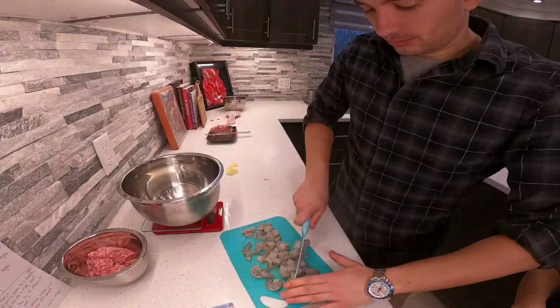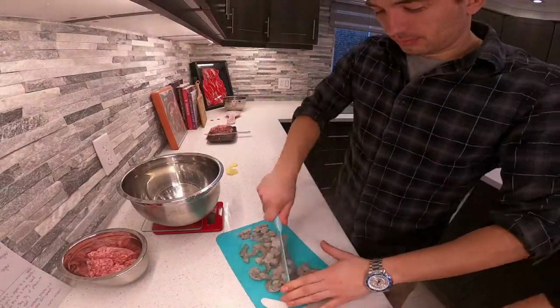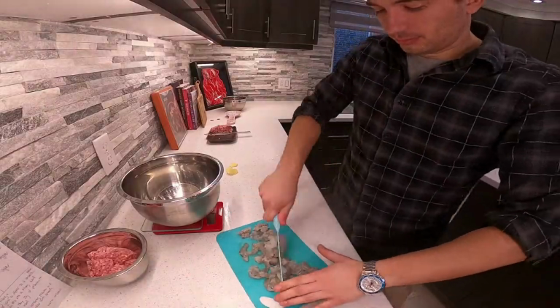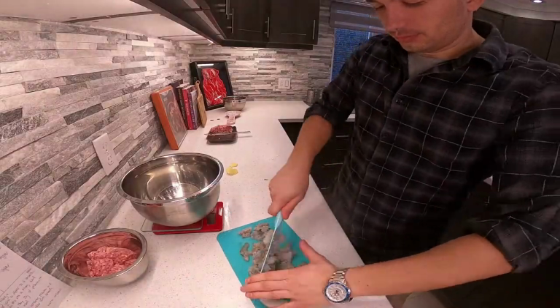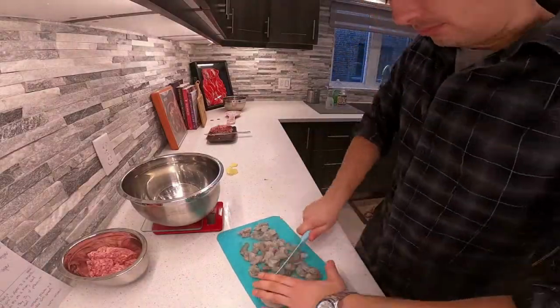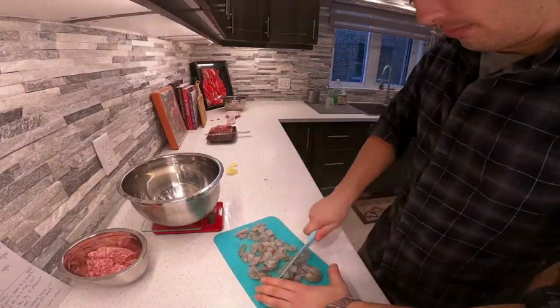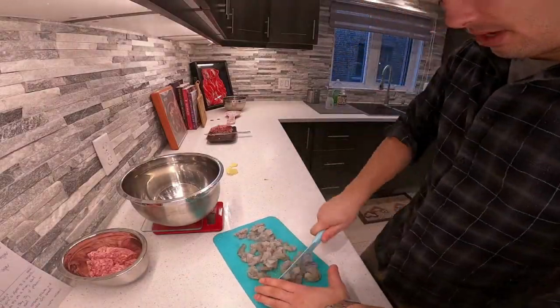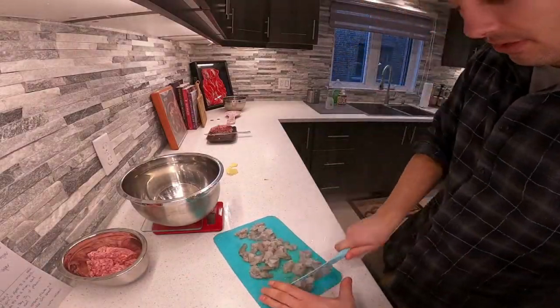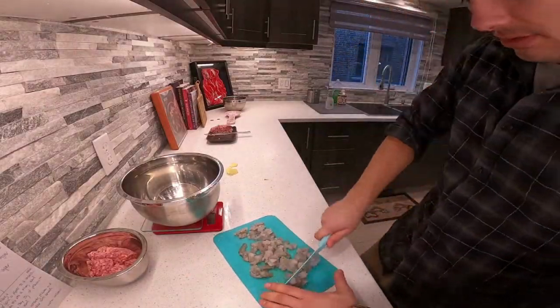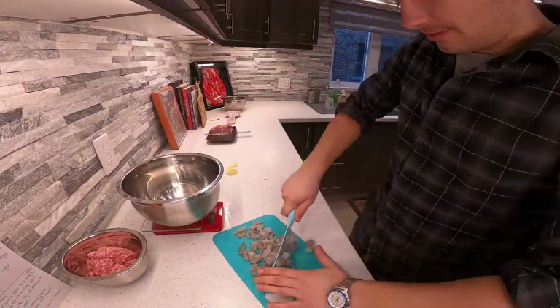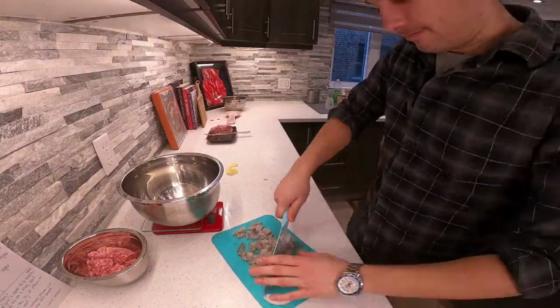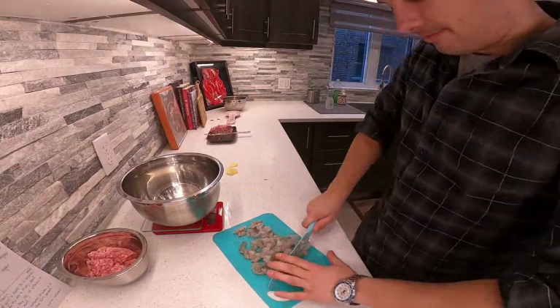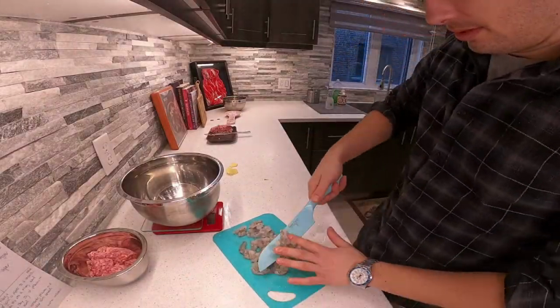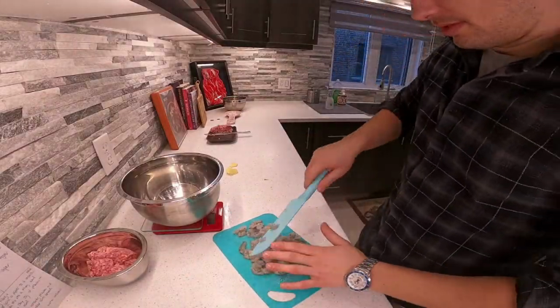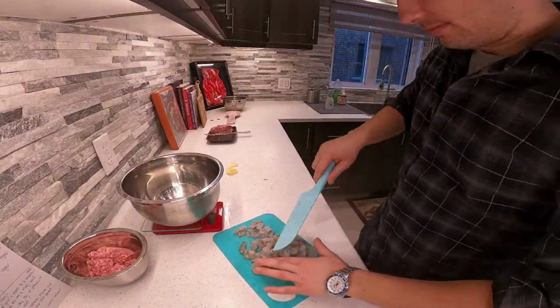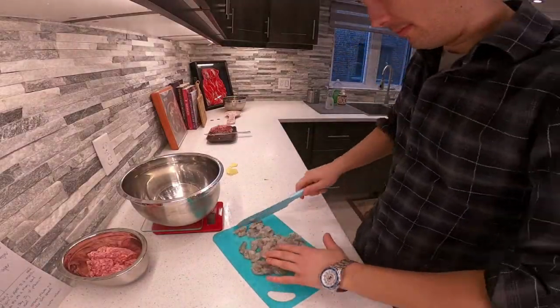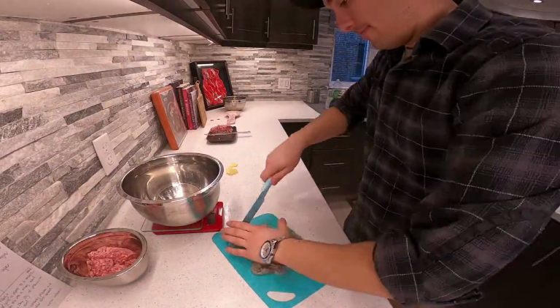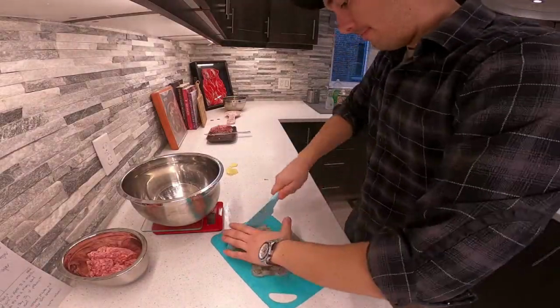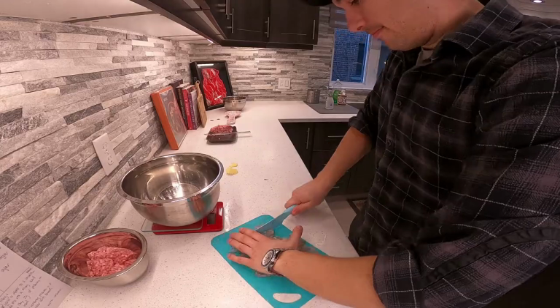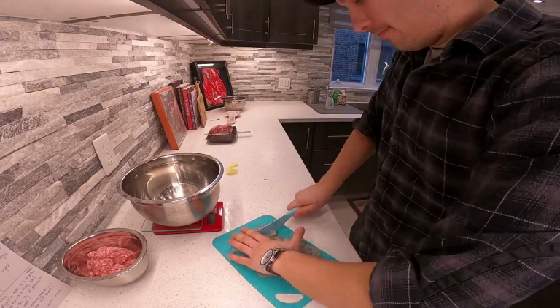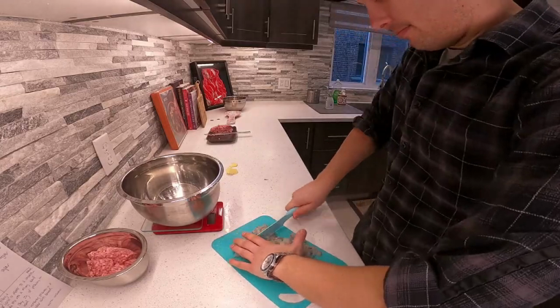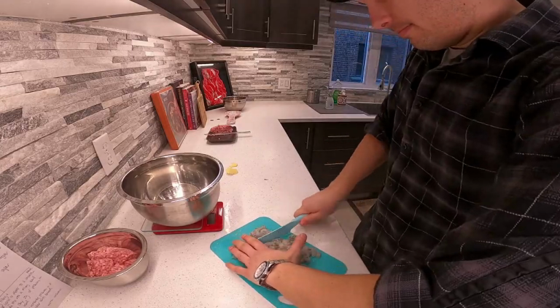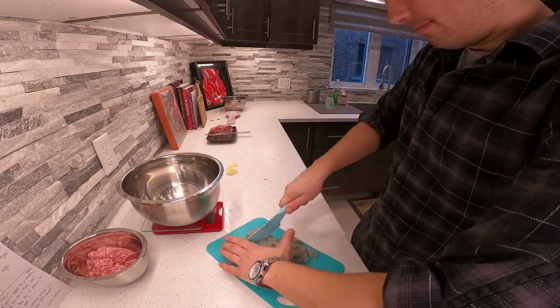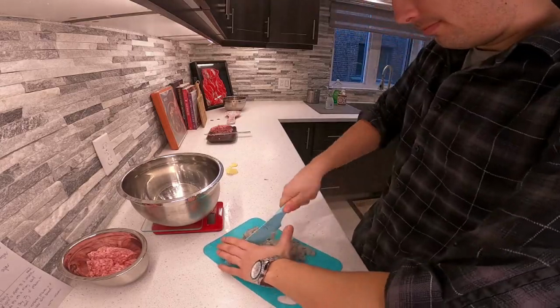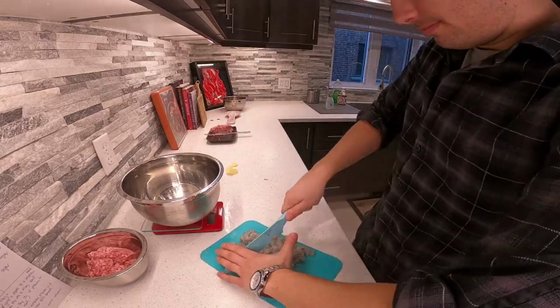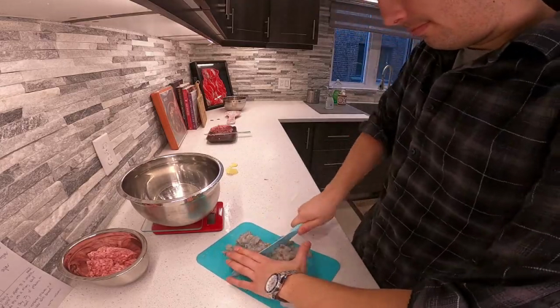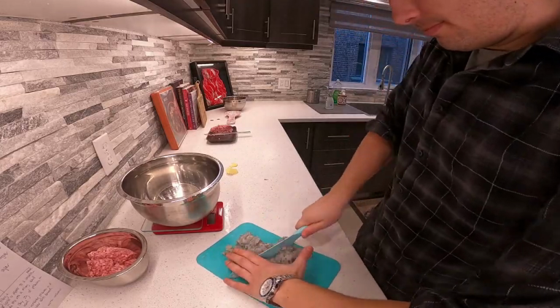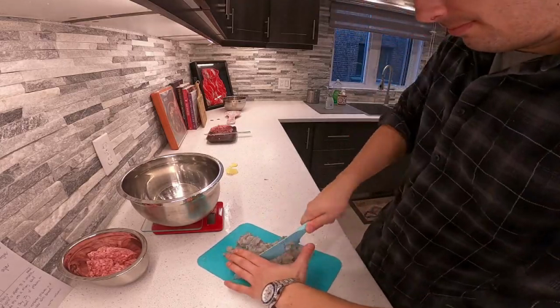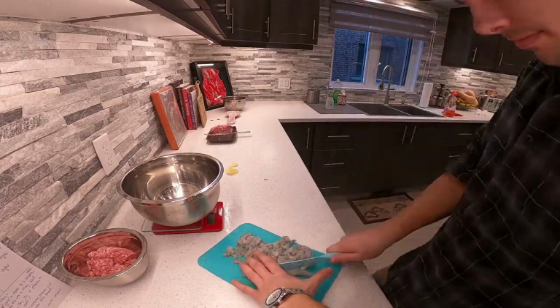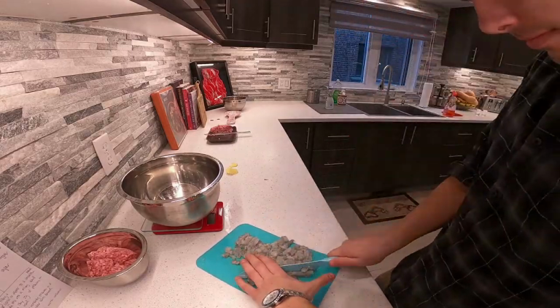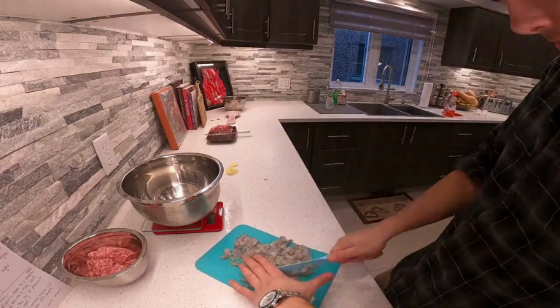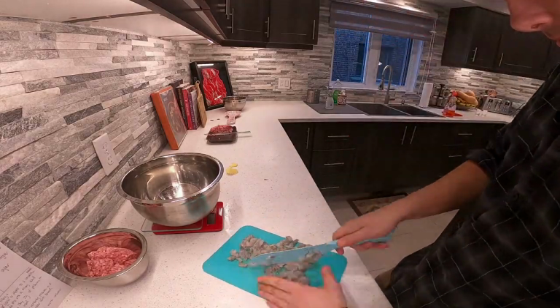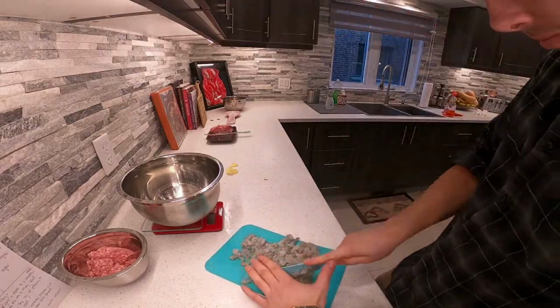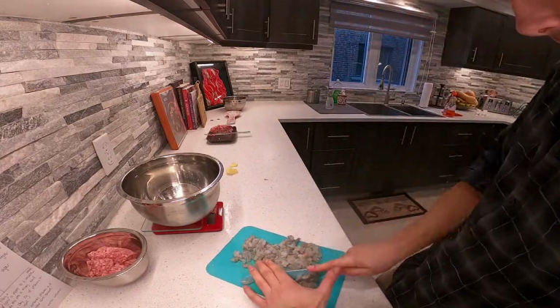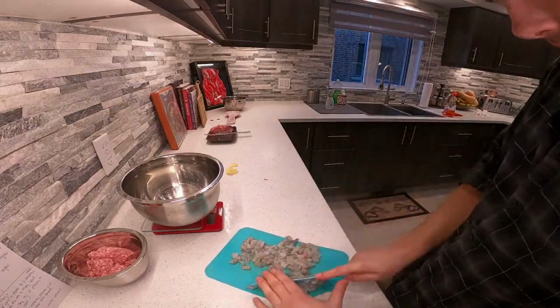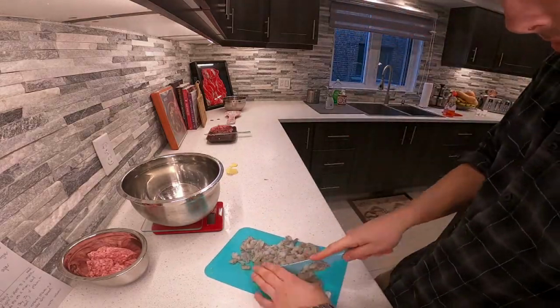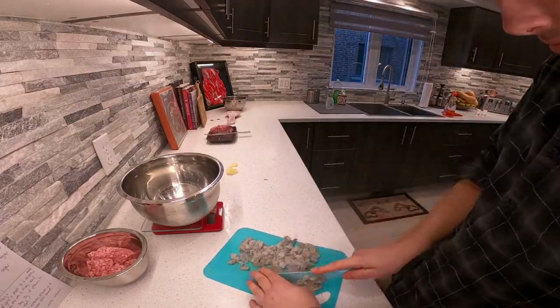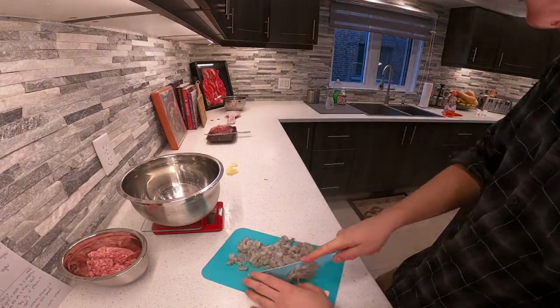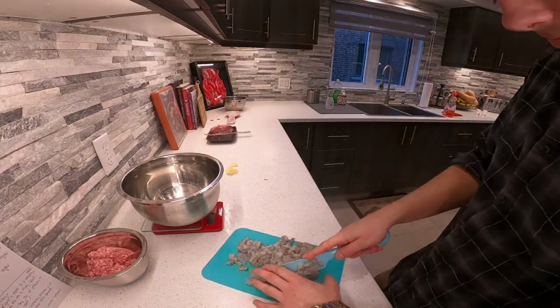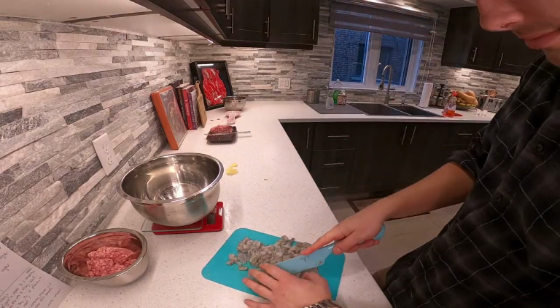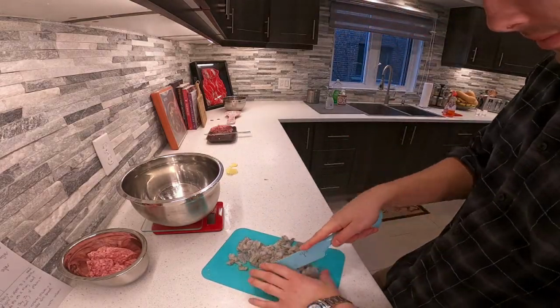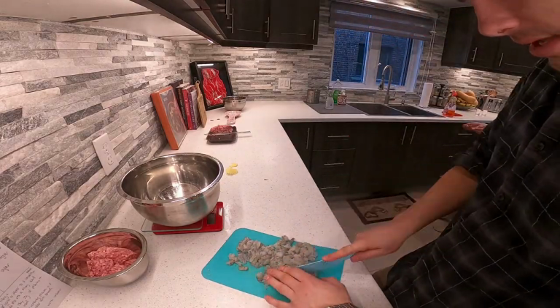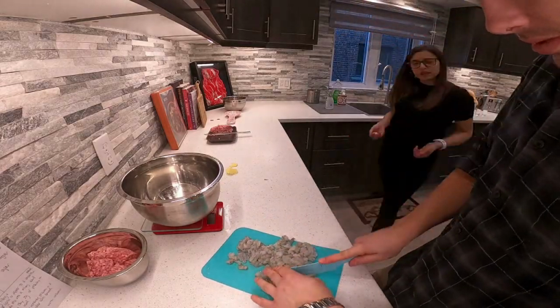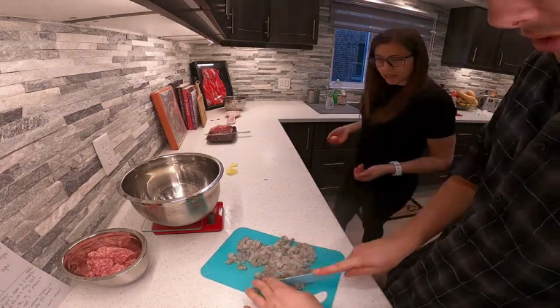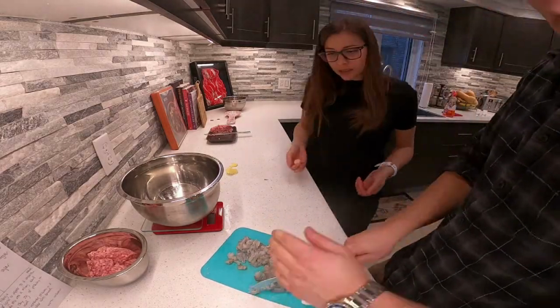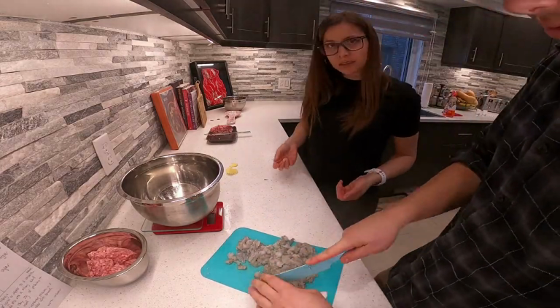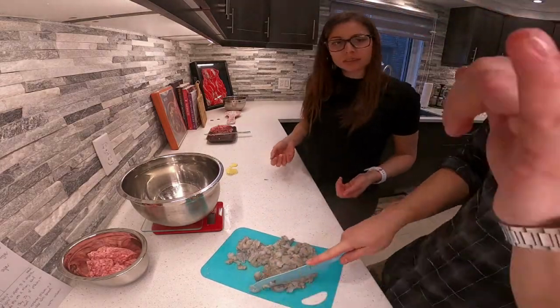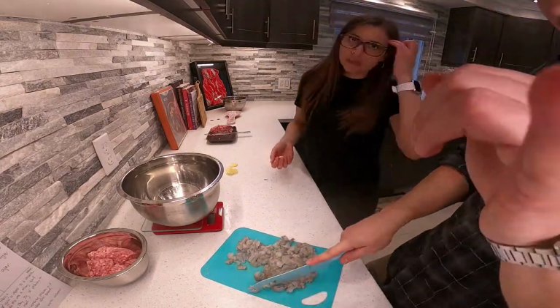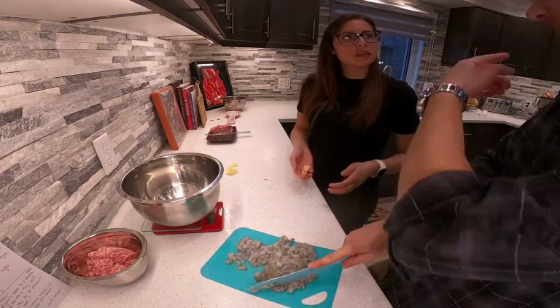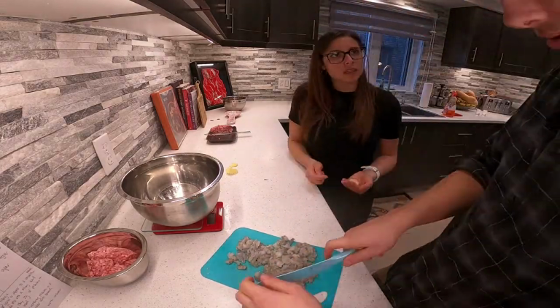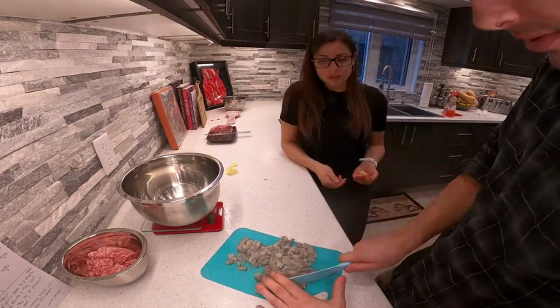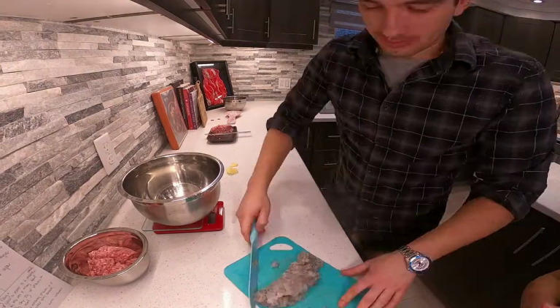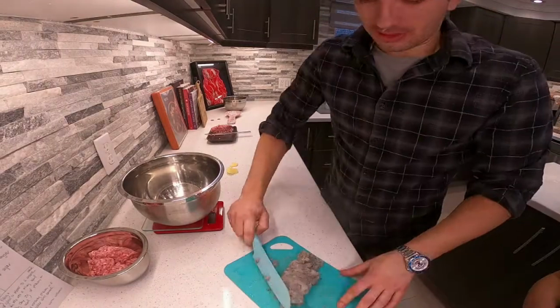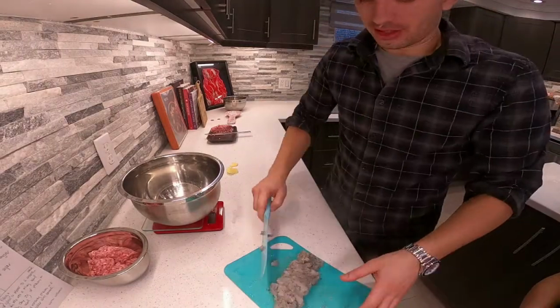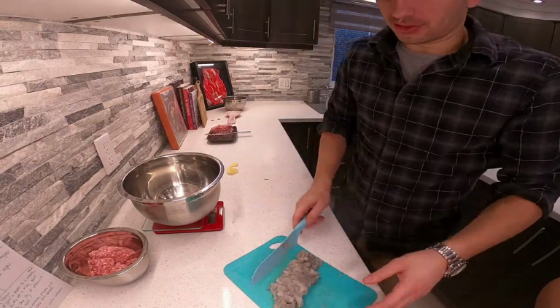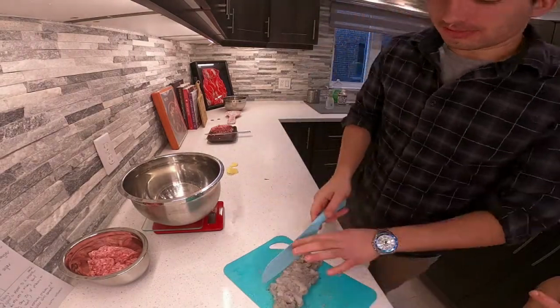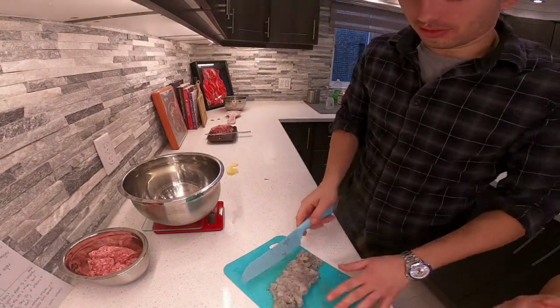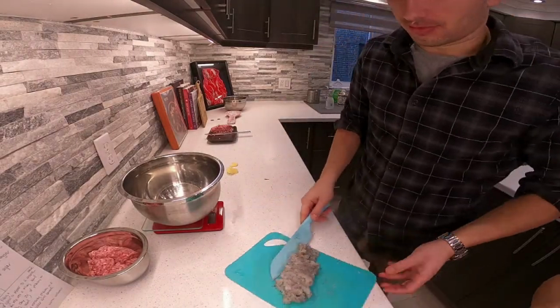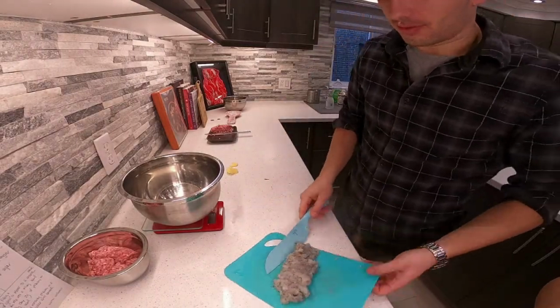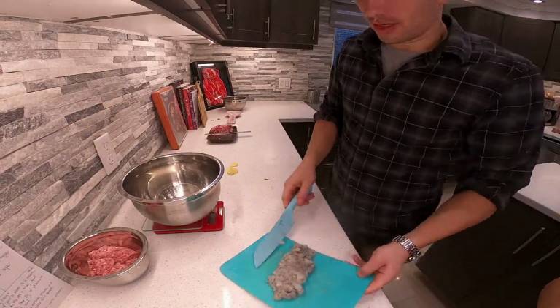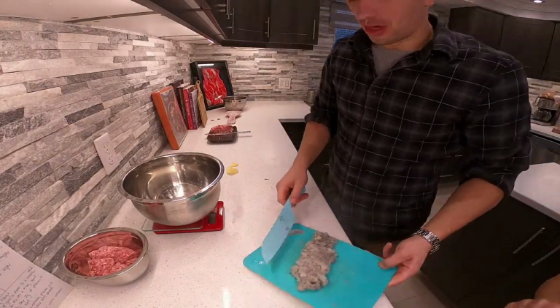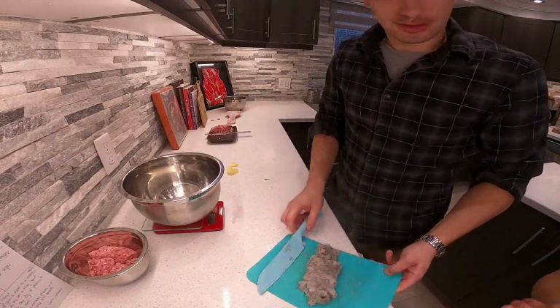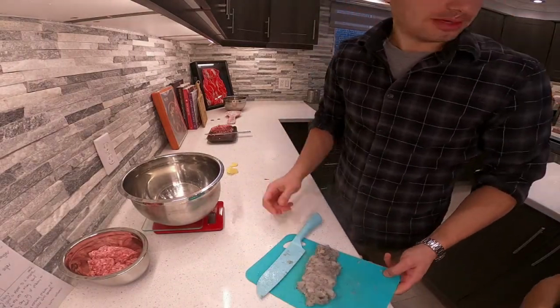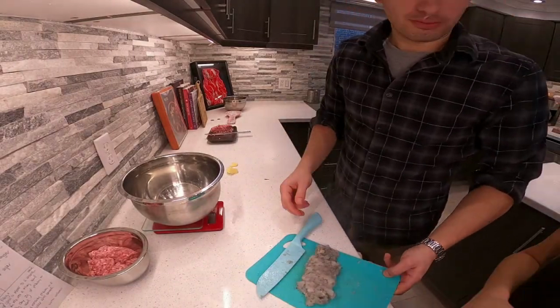Alright, it's time to start that shrimp and pork mix. C'est le temps de commencer le mélange de crevettes et de porc.